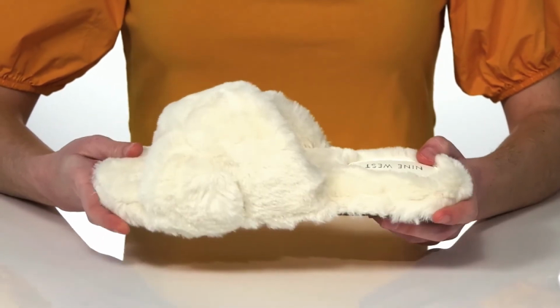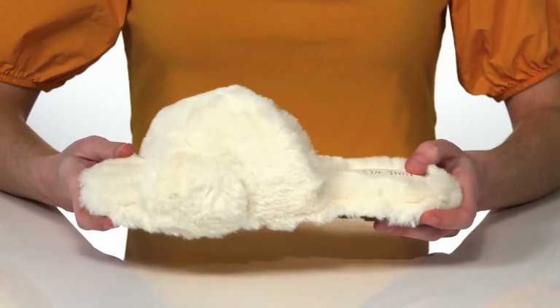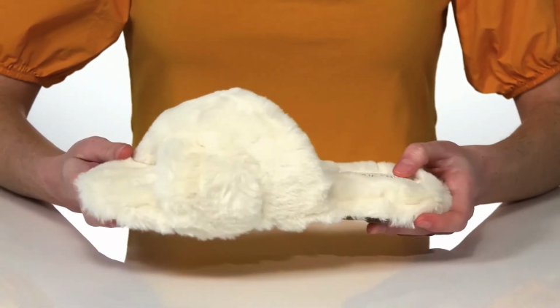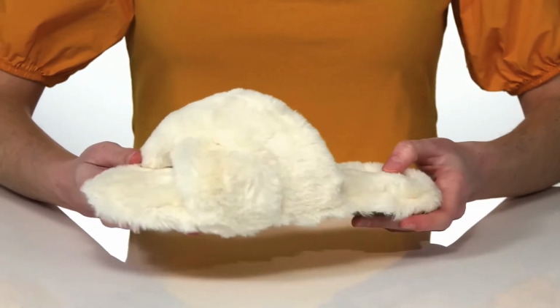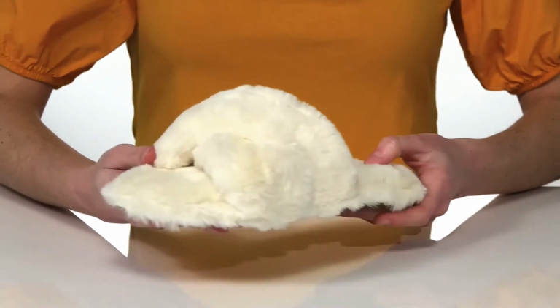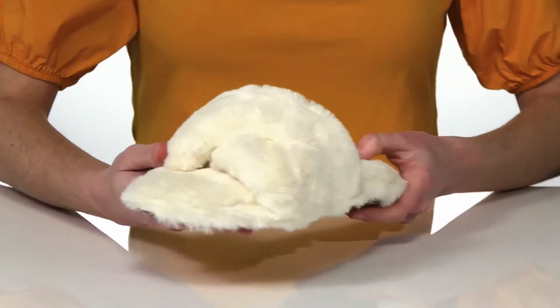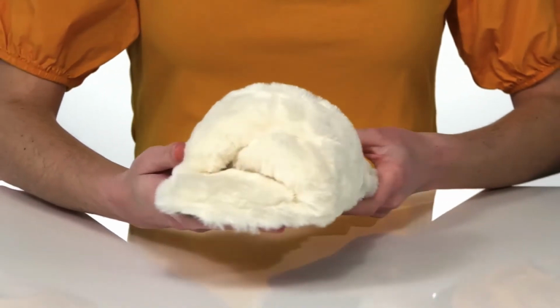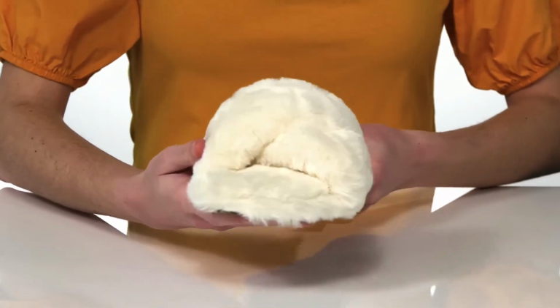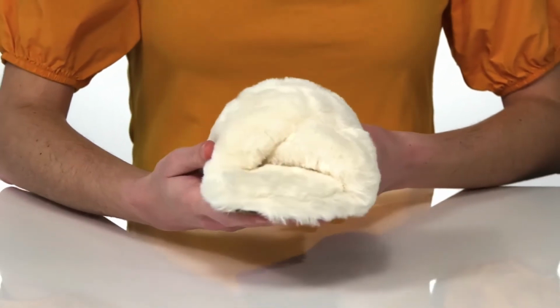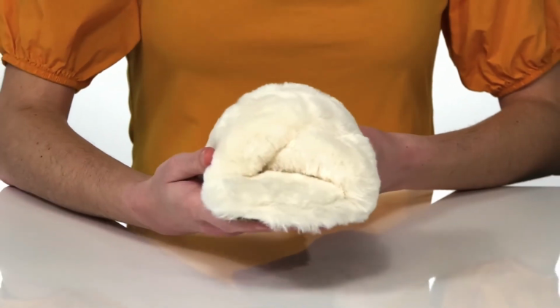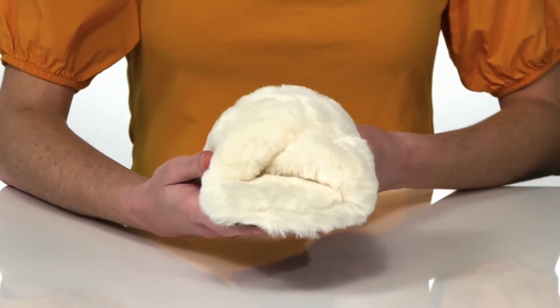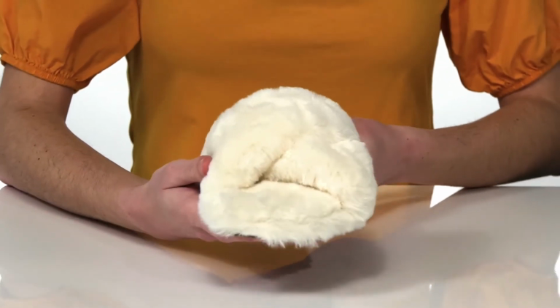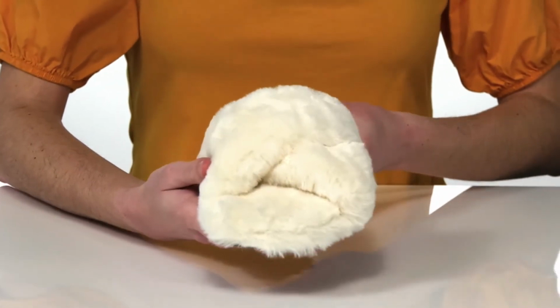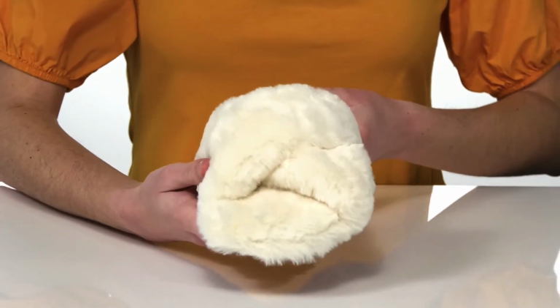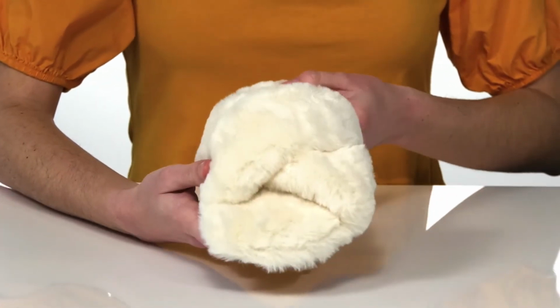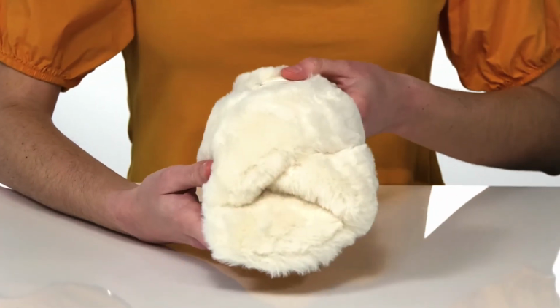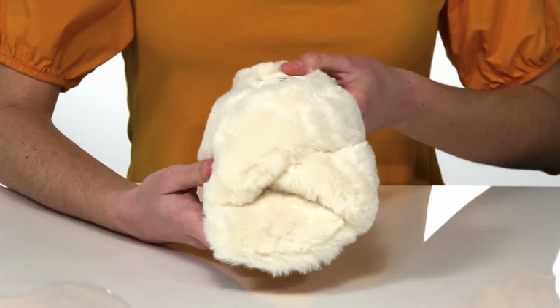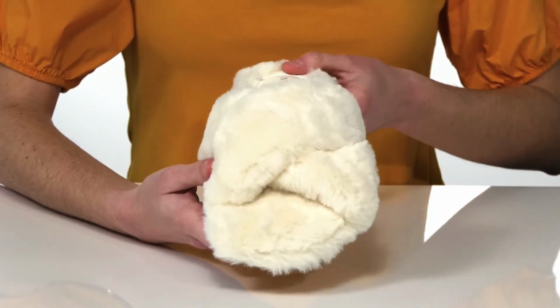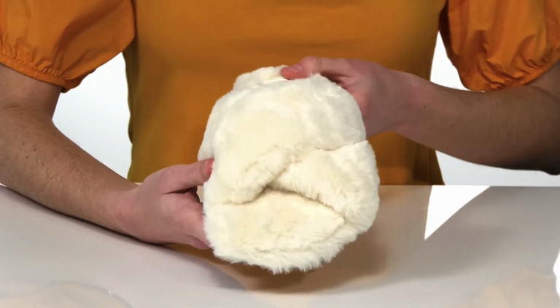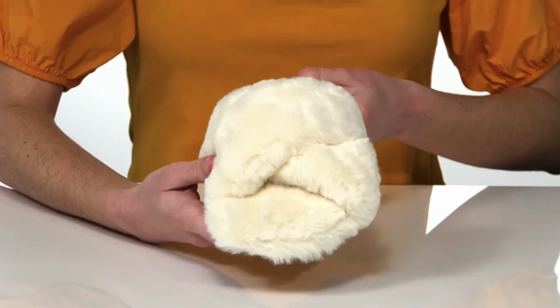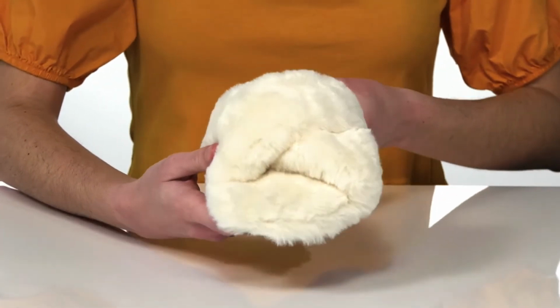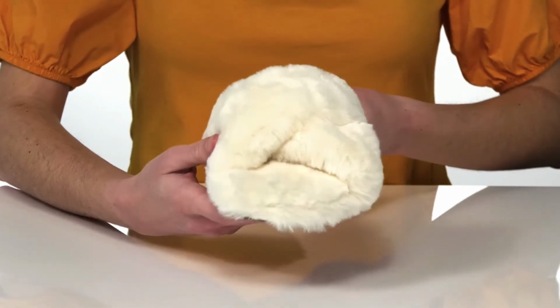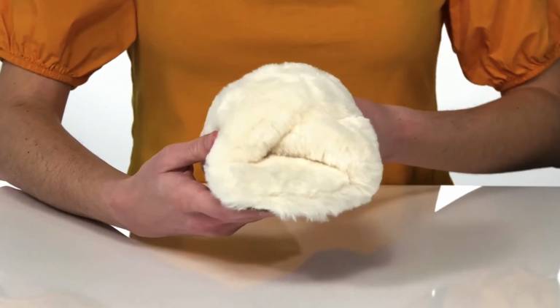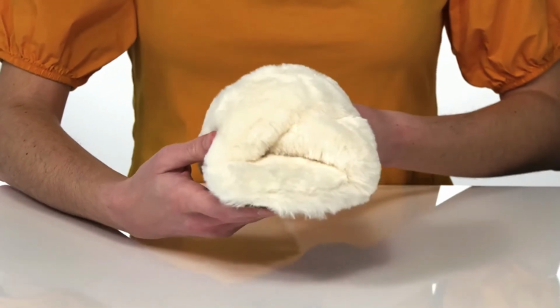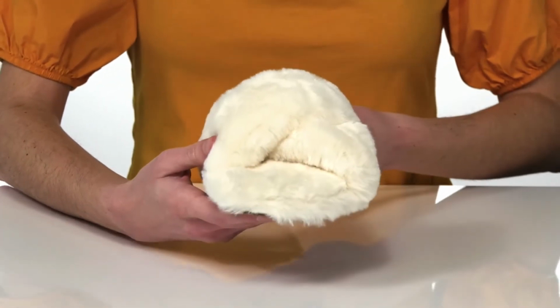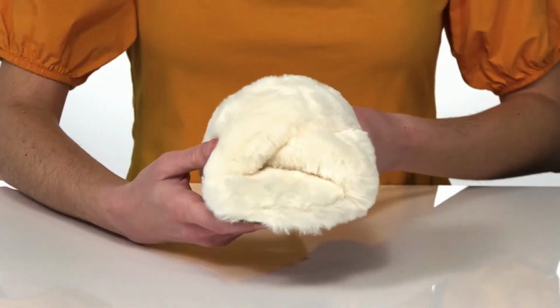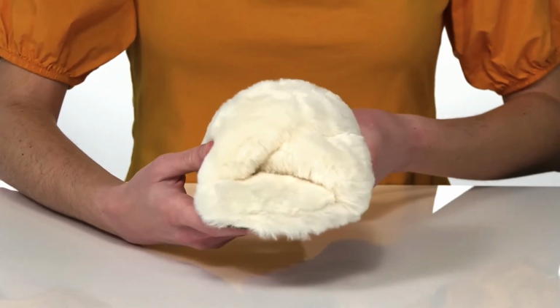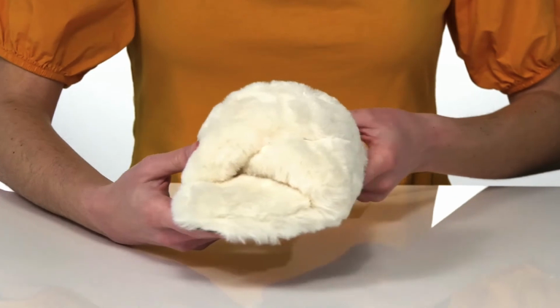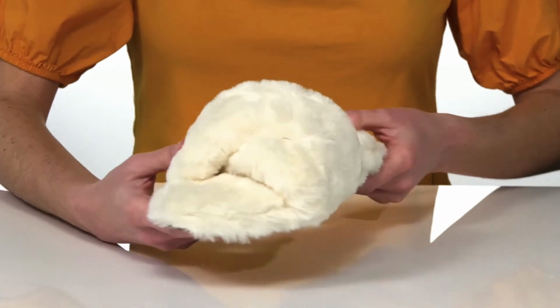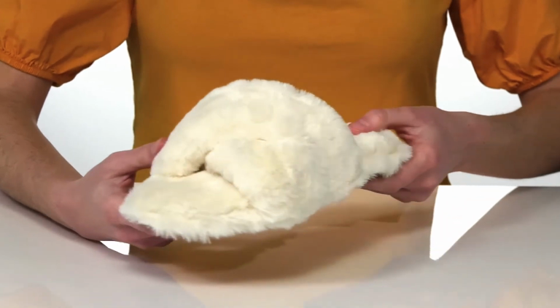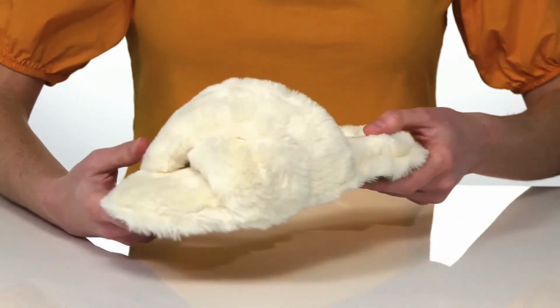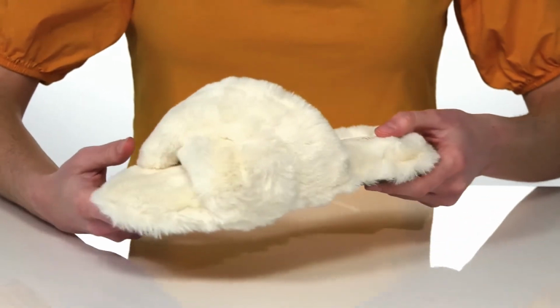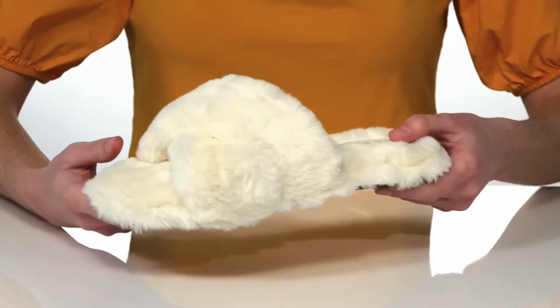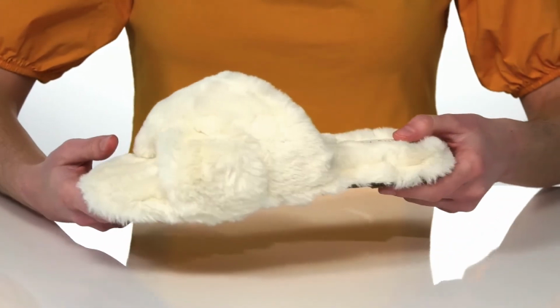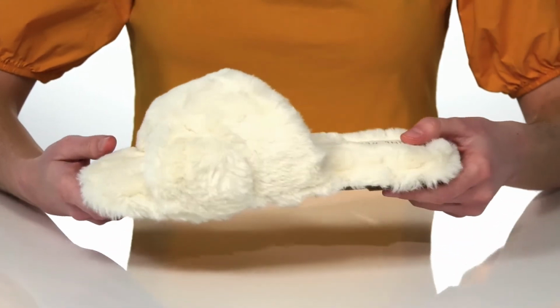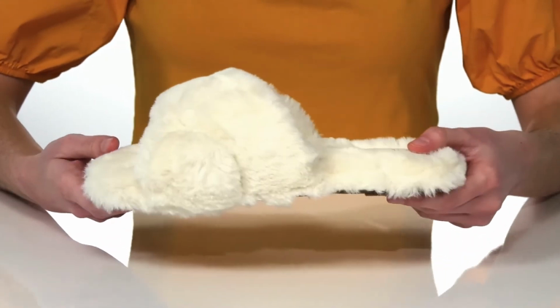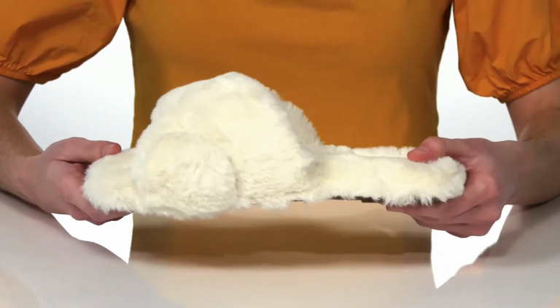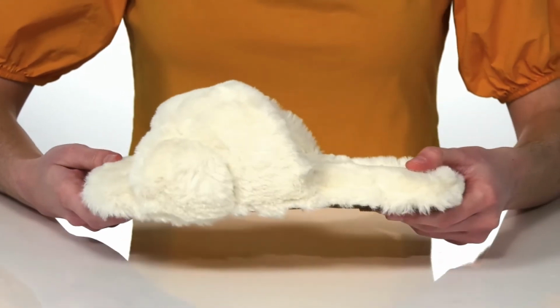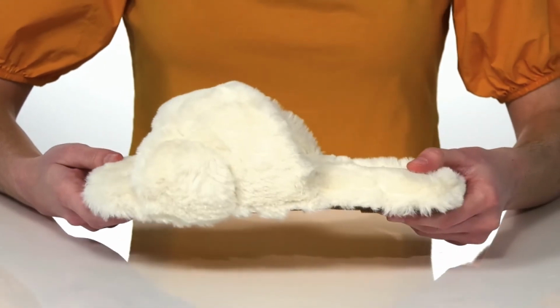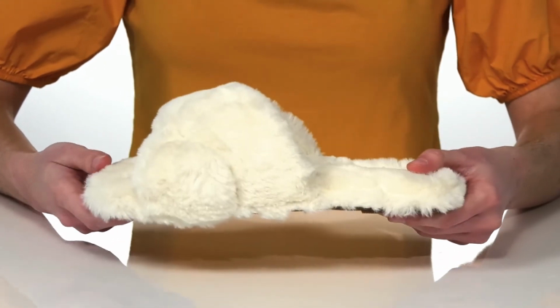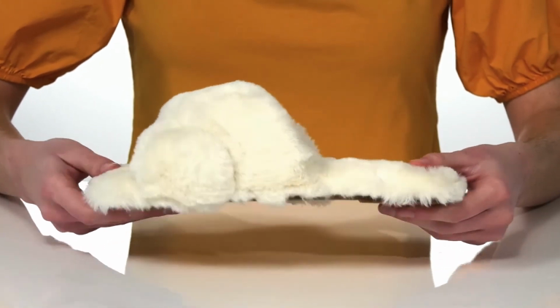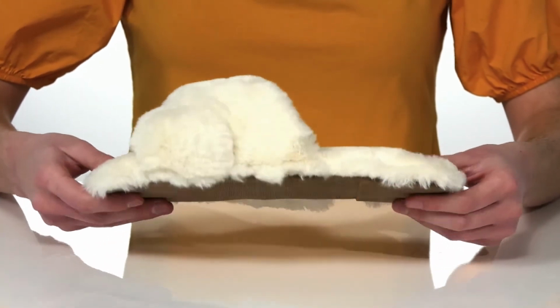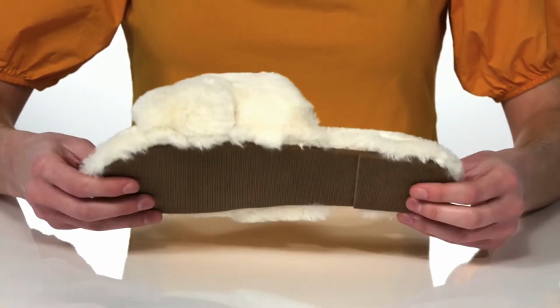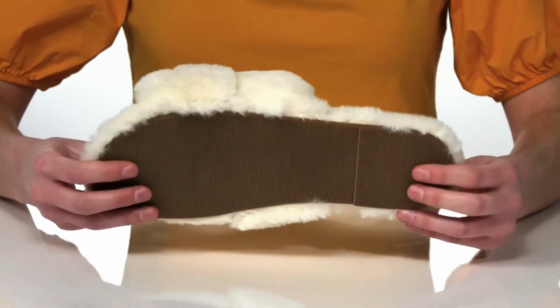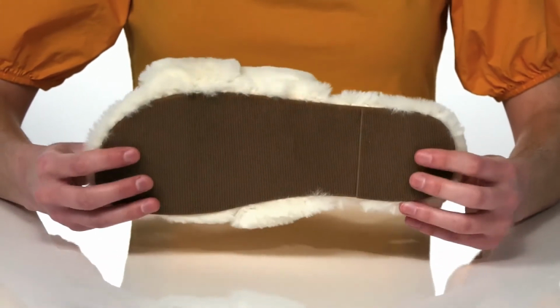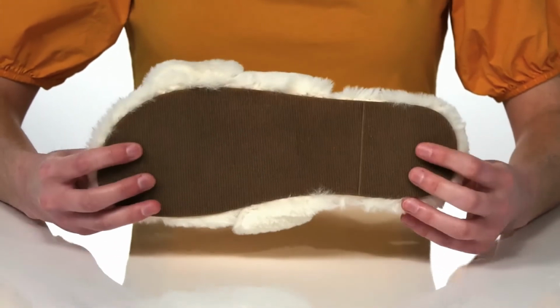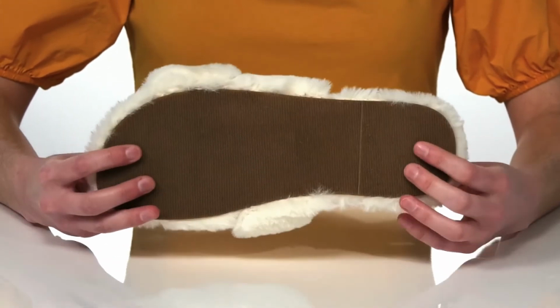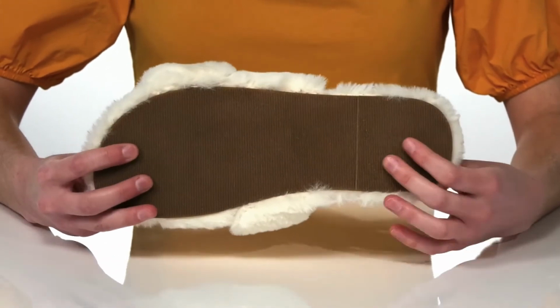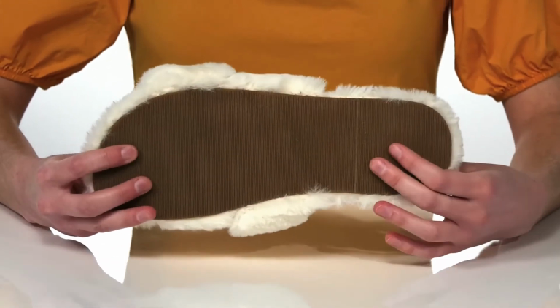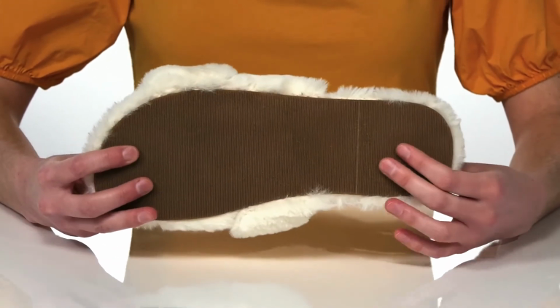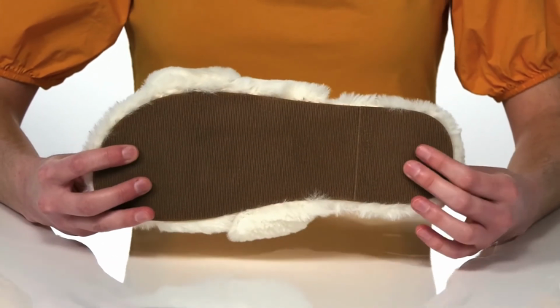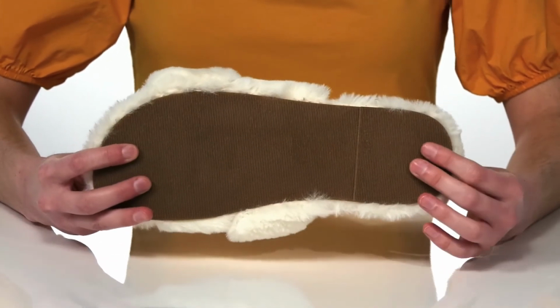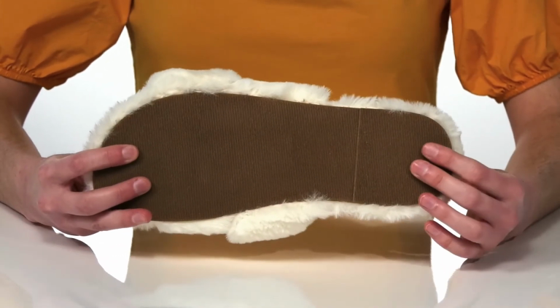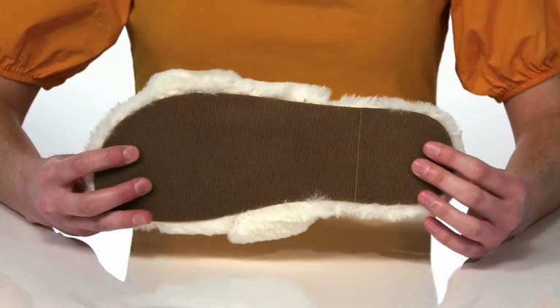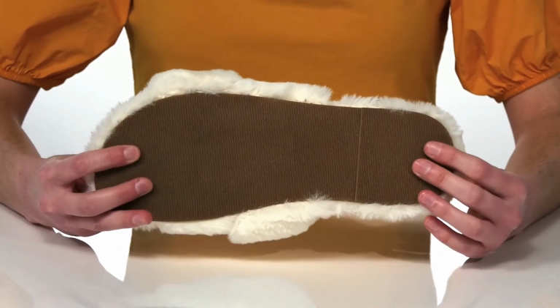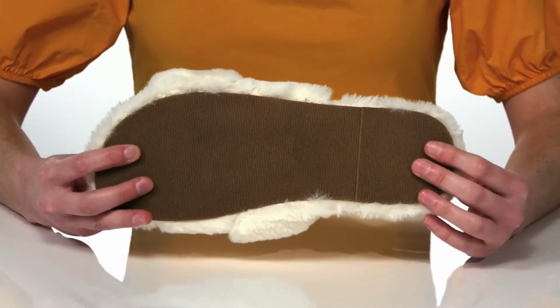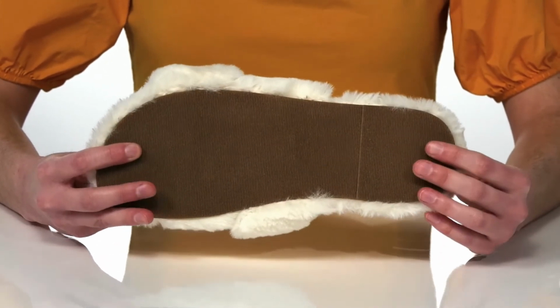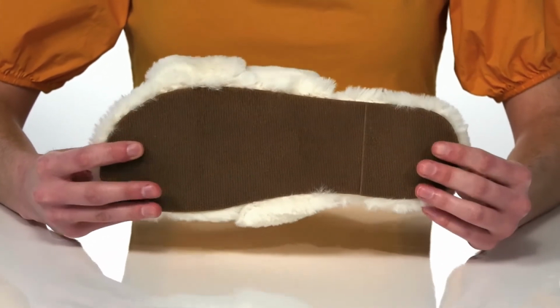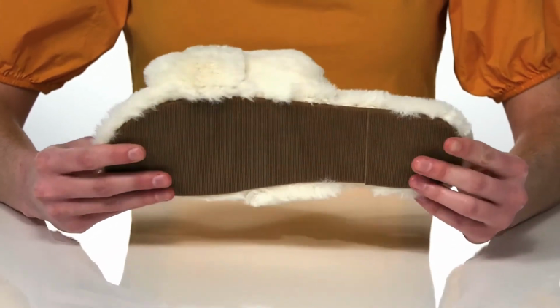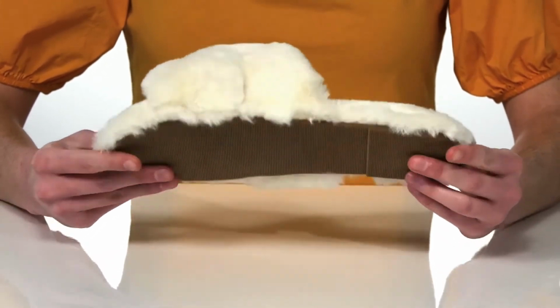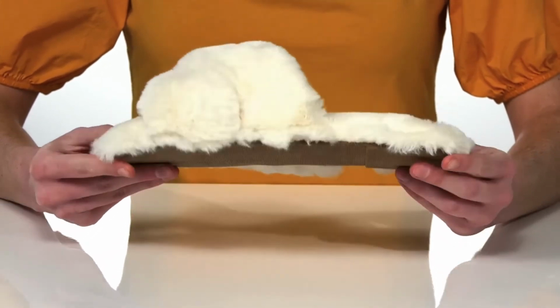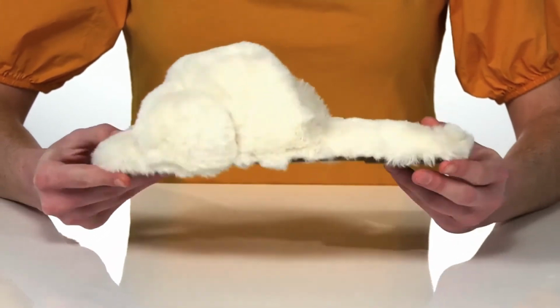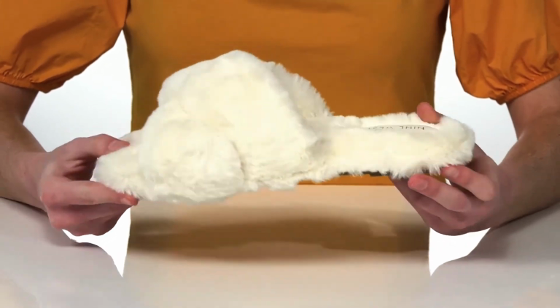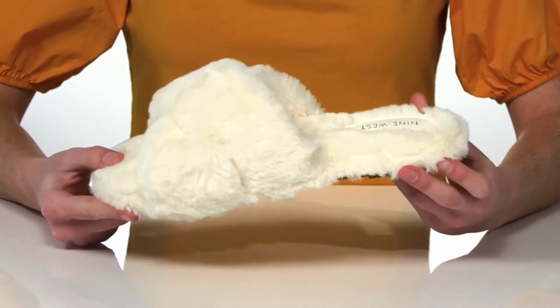You can wear this style outdoors if you'd like, maybe to just do light errands or run to the mailbox, because they have a textured outsole underneath.